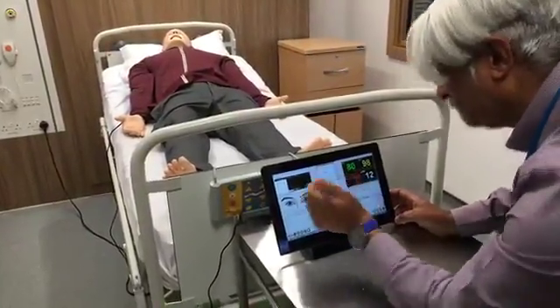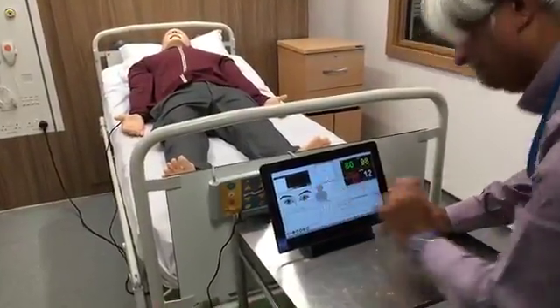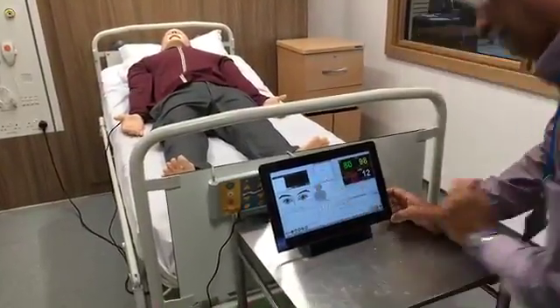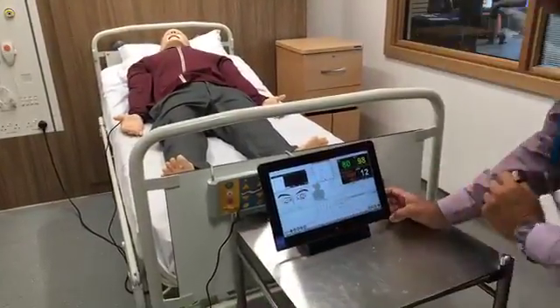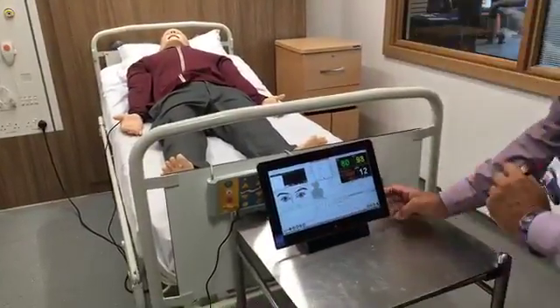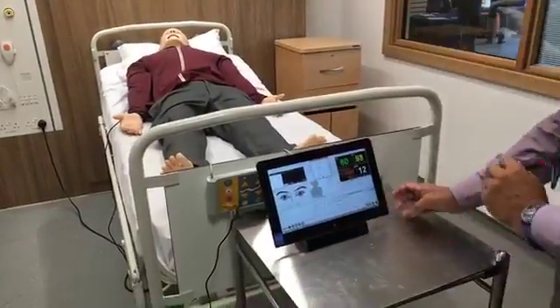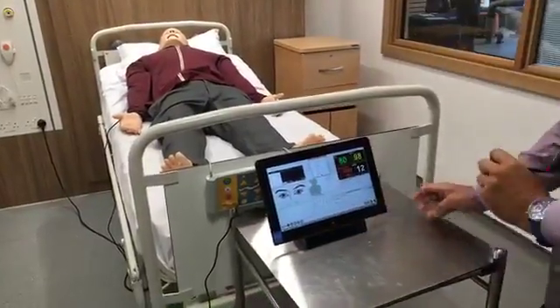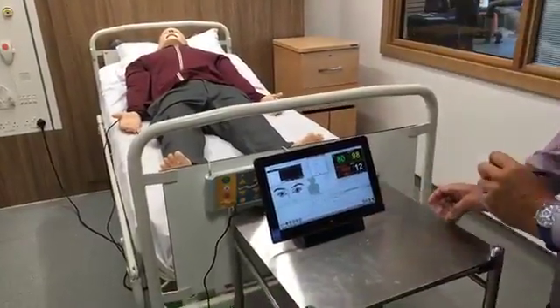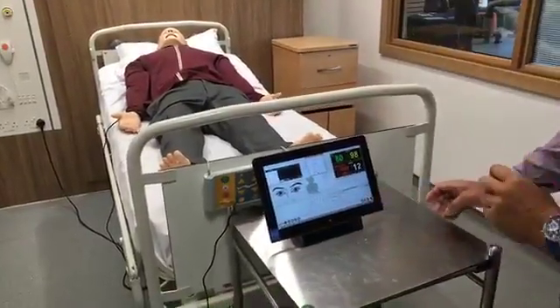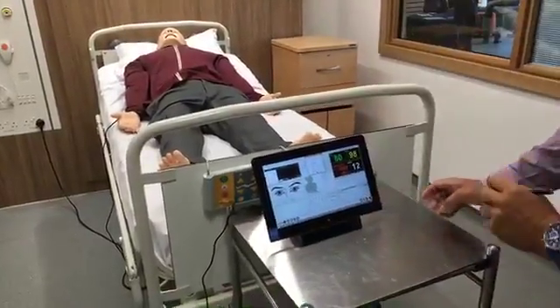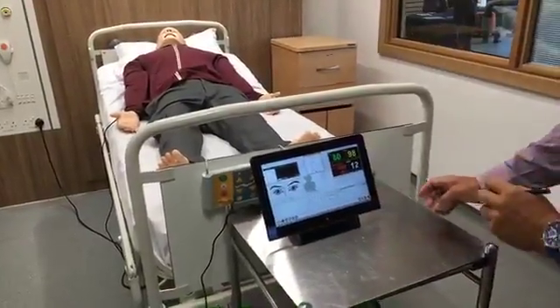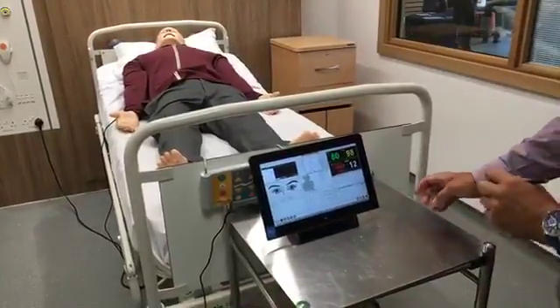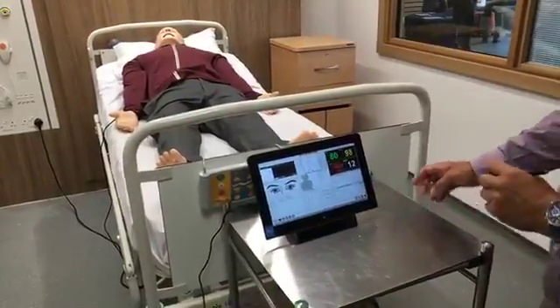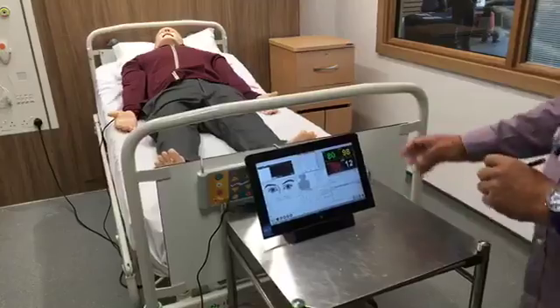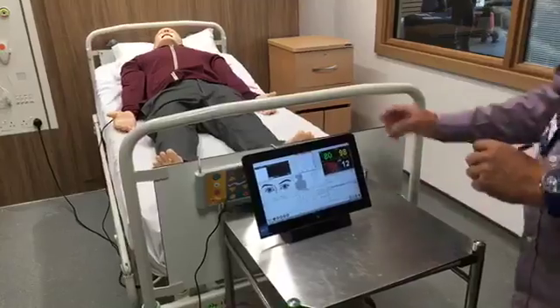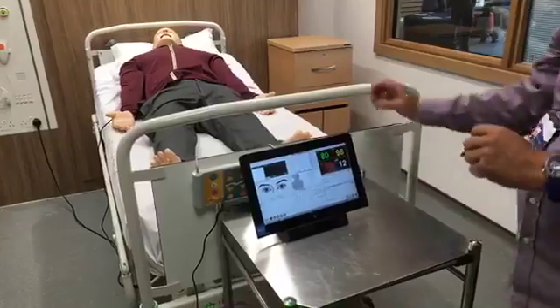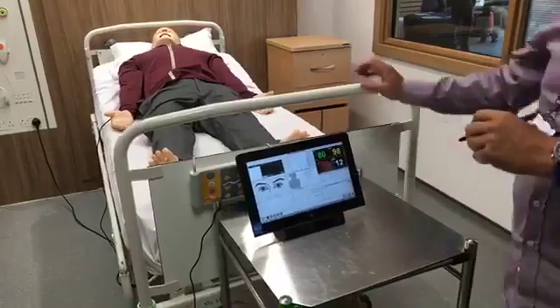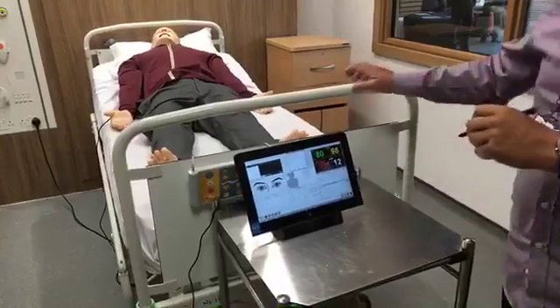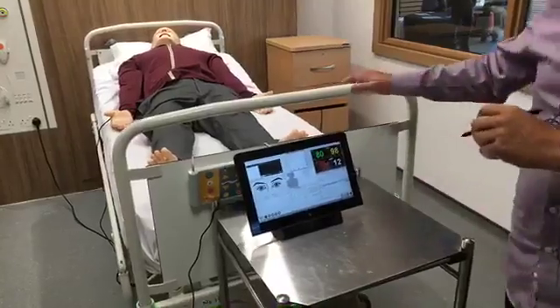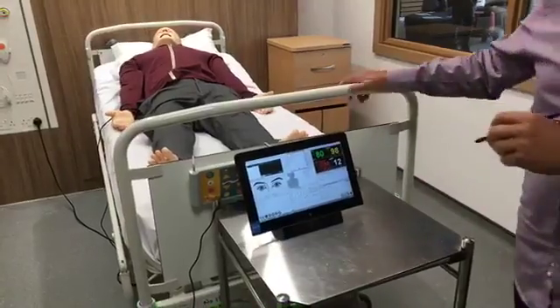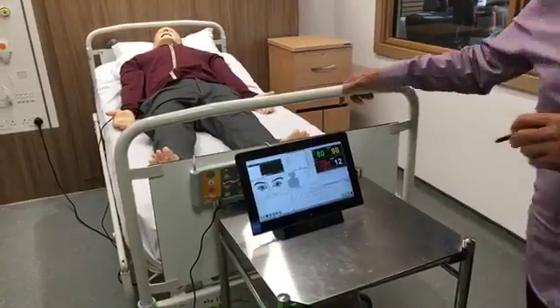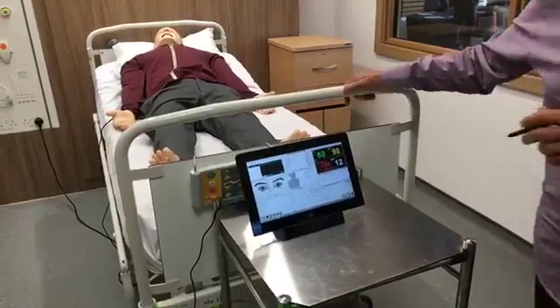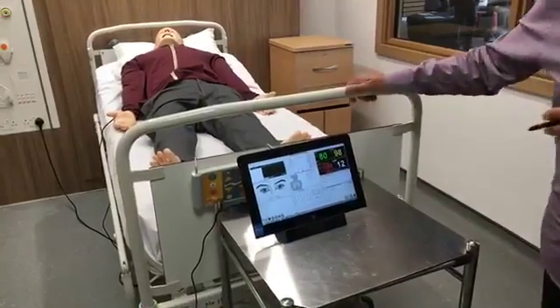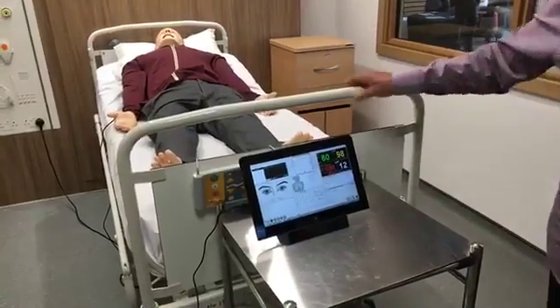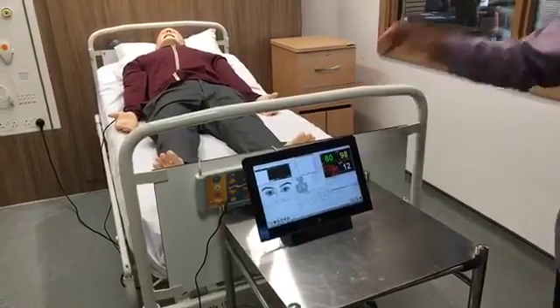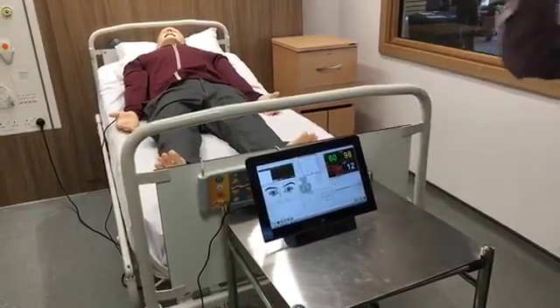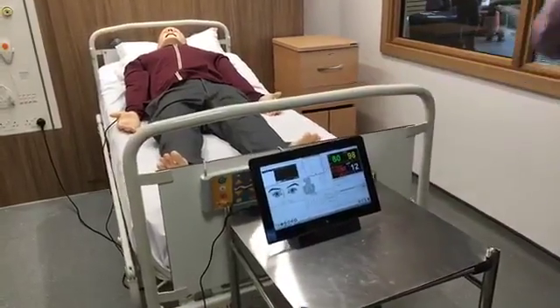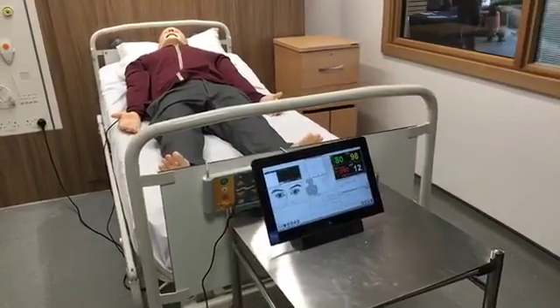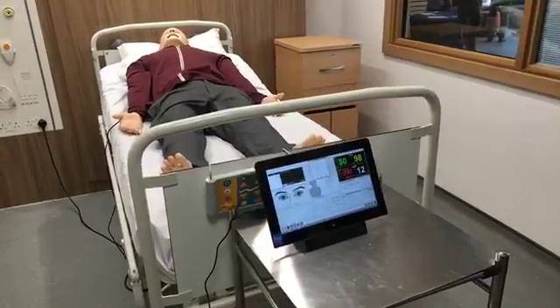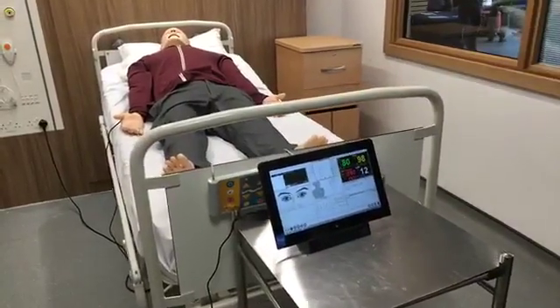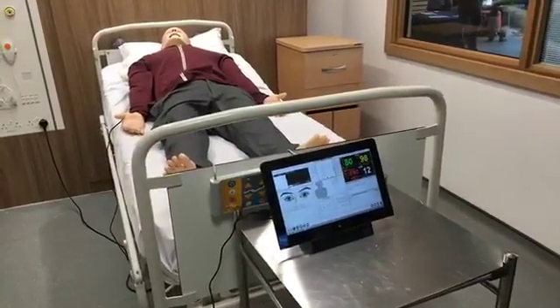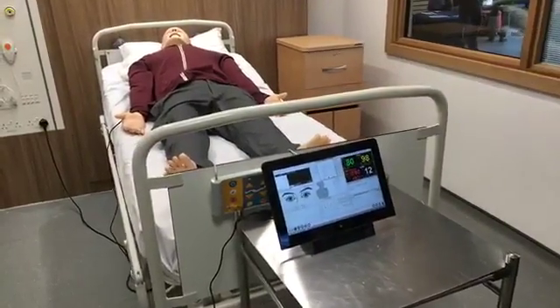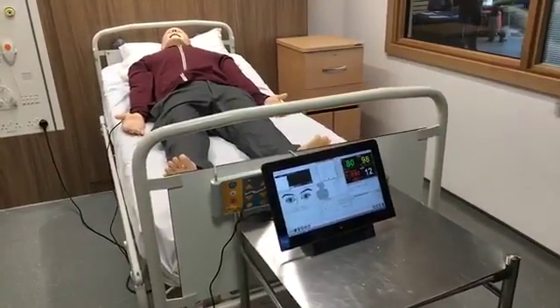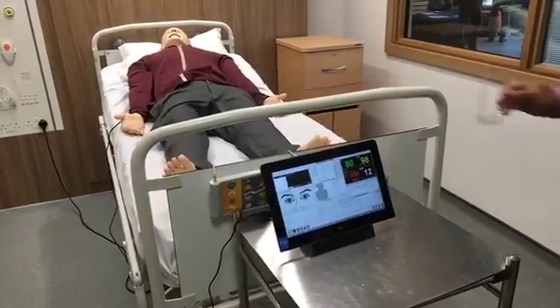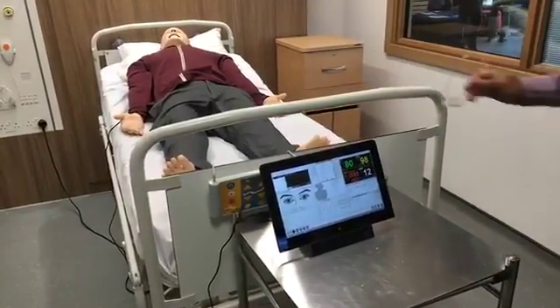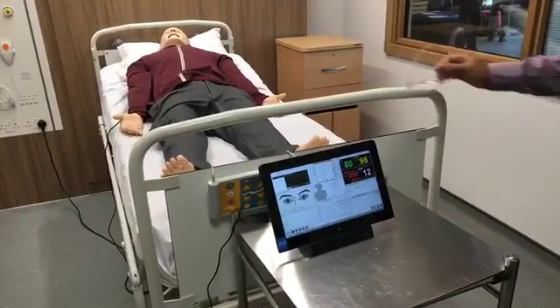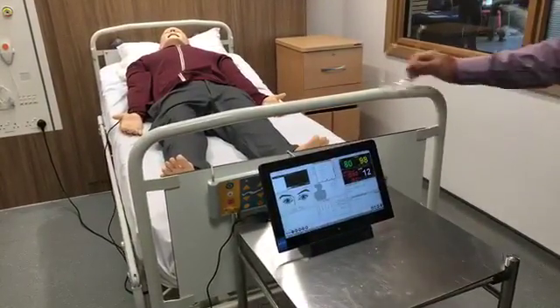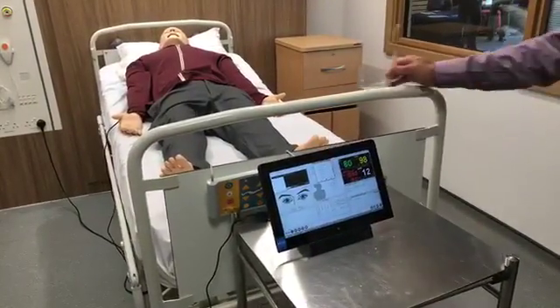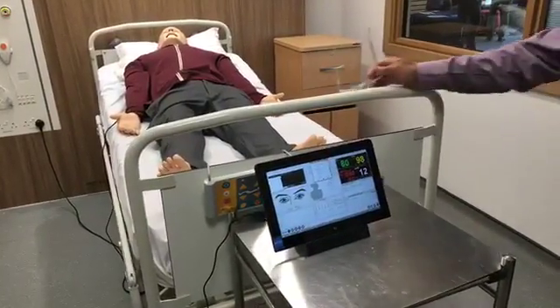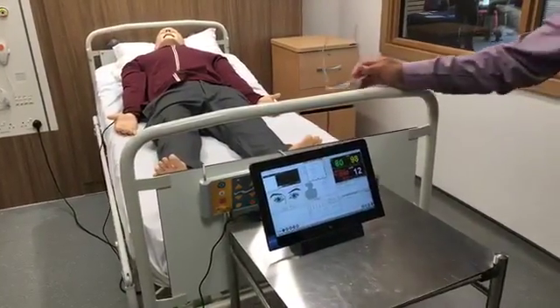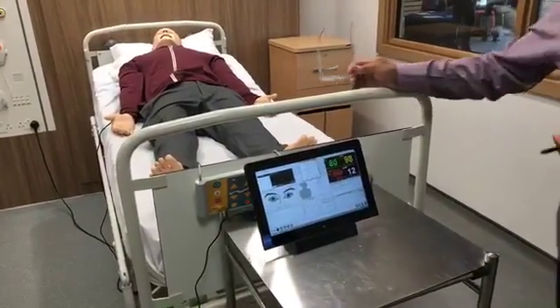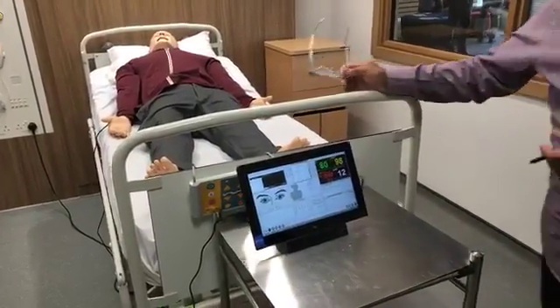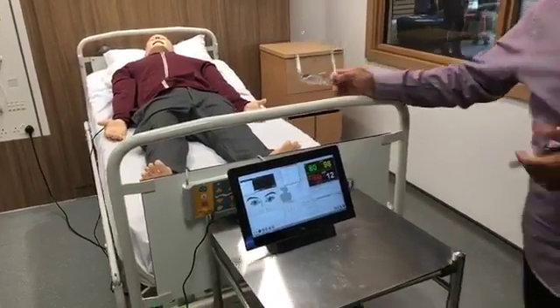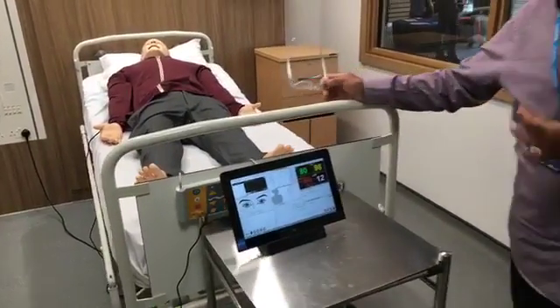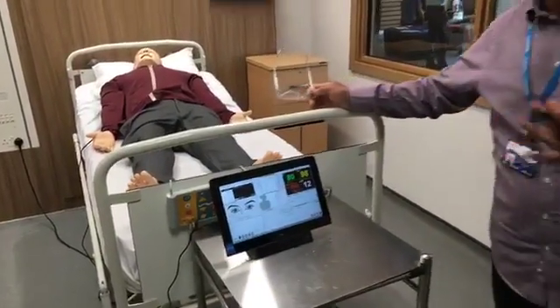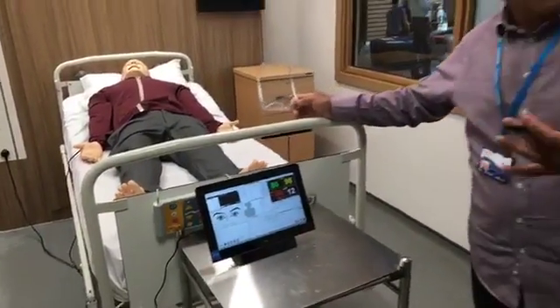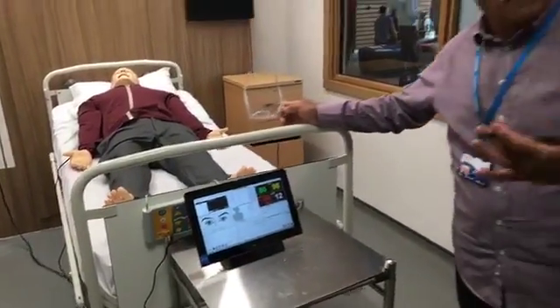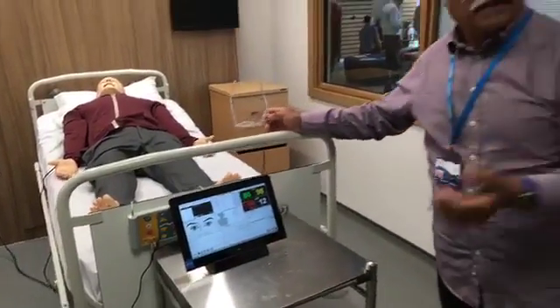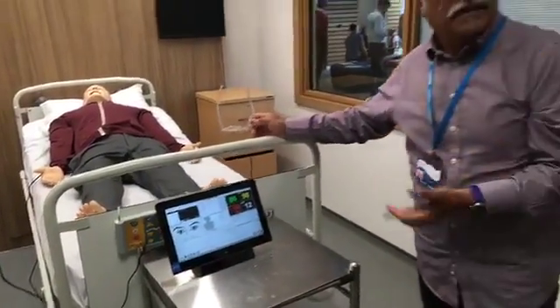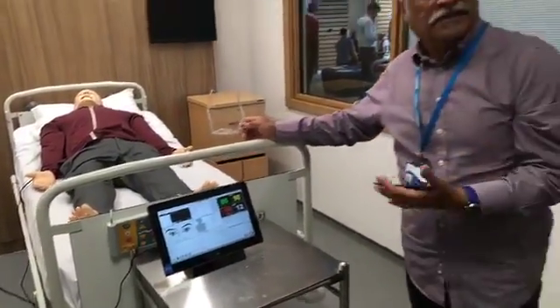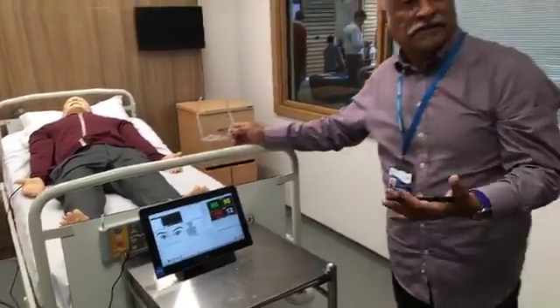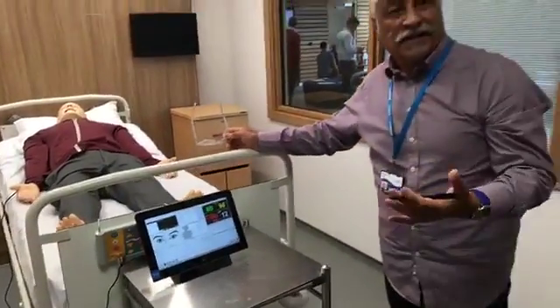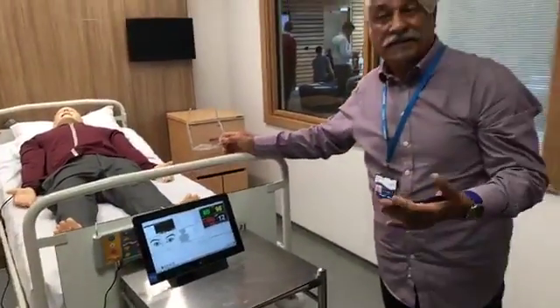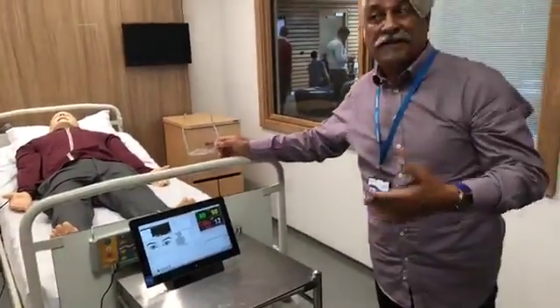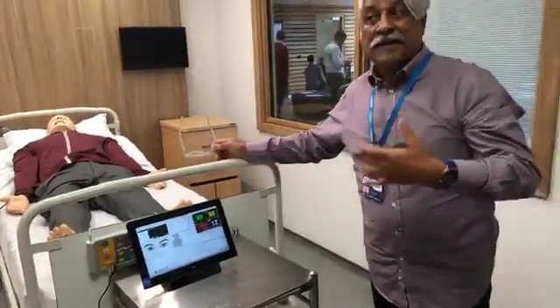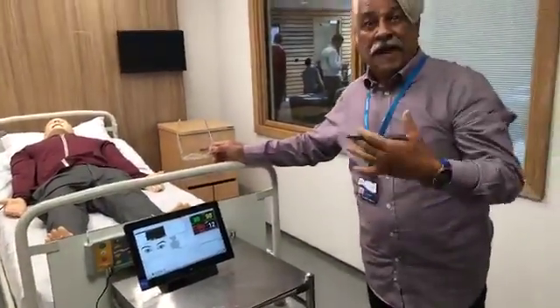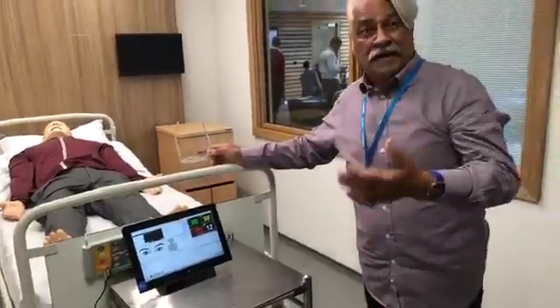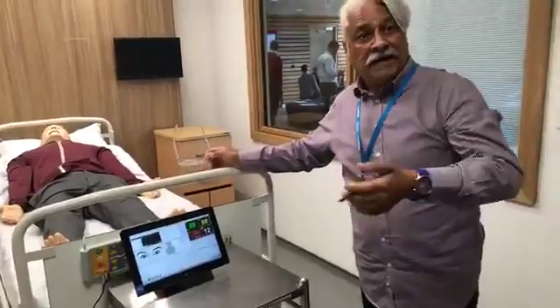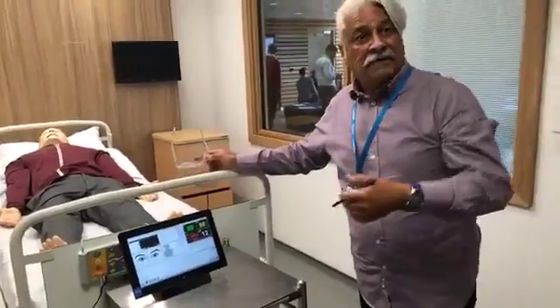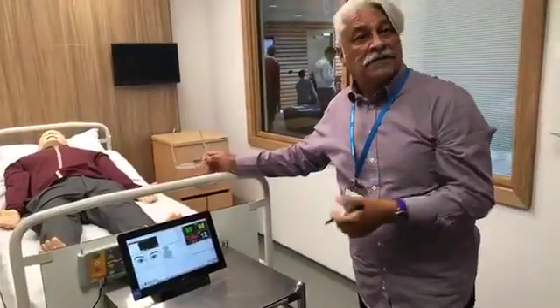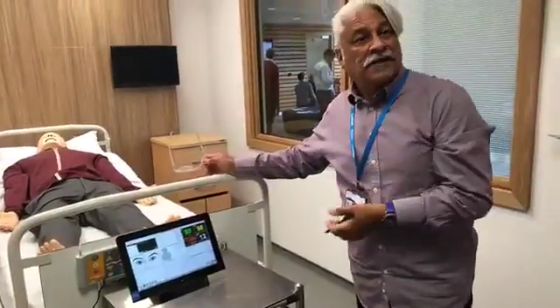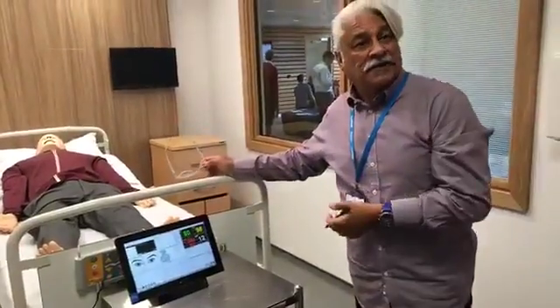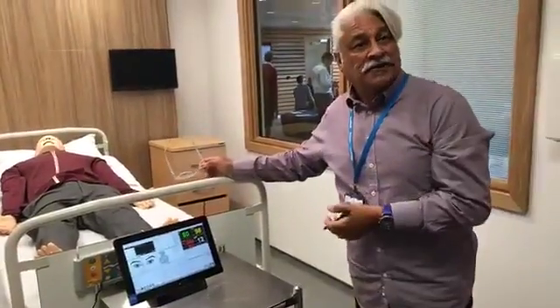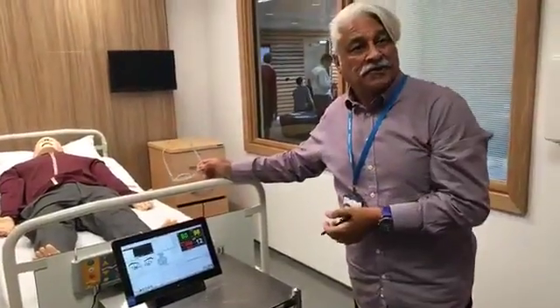That's programmed to become a scenario. You can program anything you like — any disease, any illness, any condition.